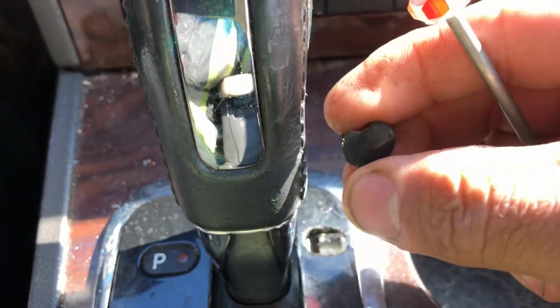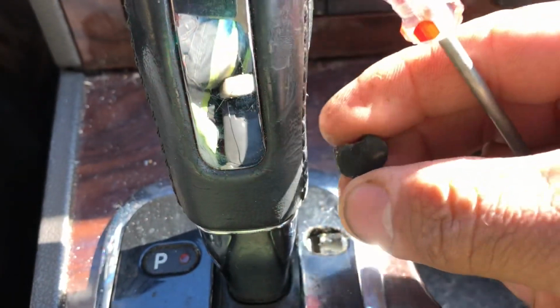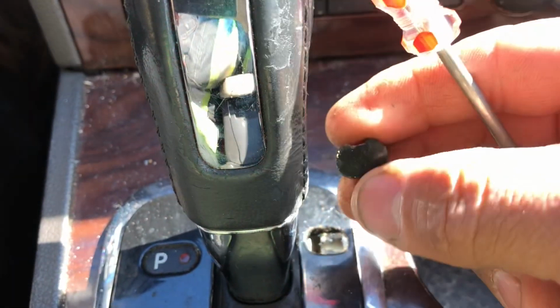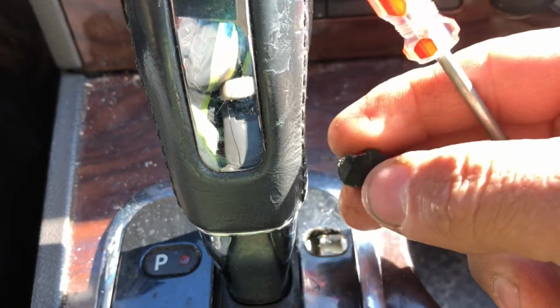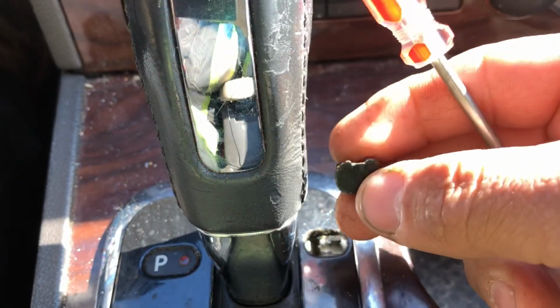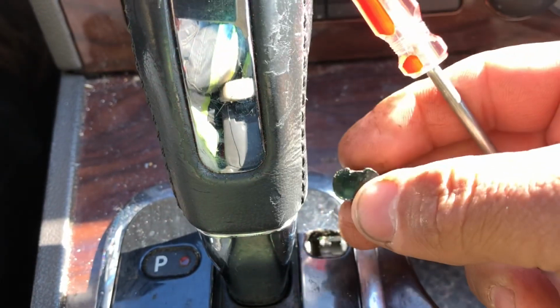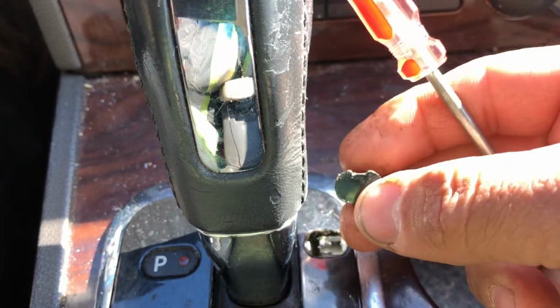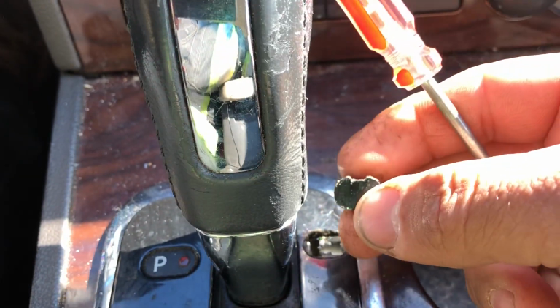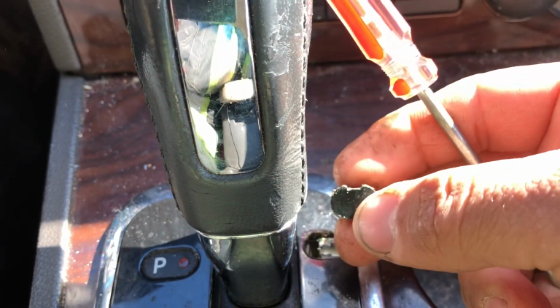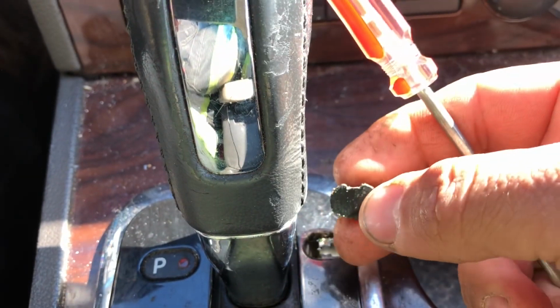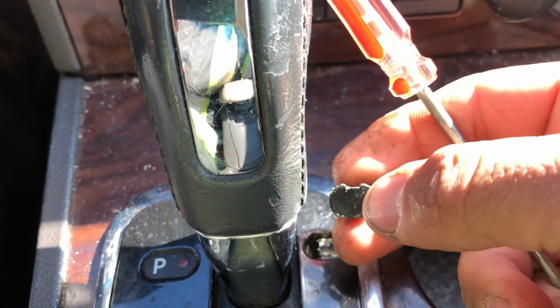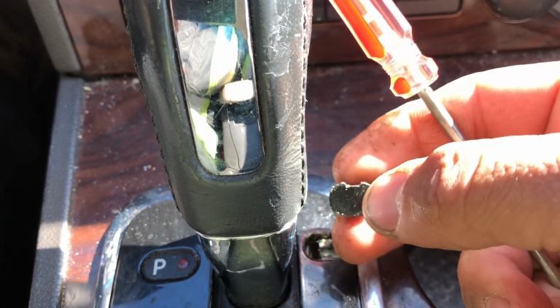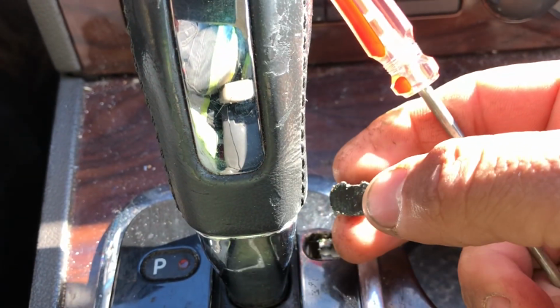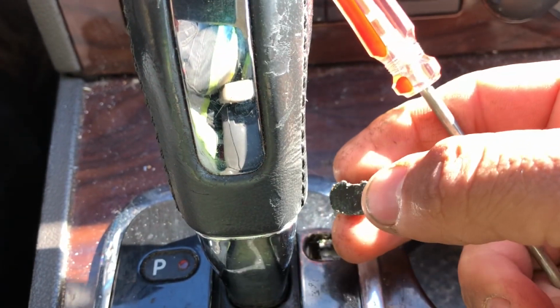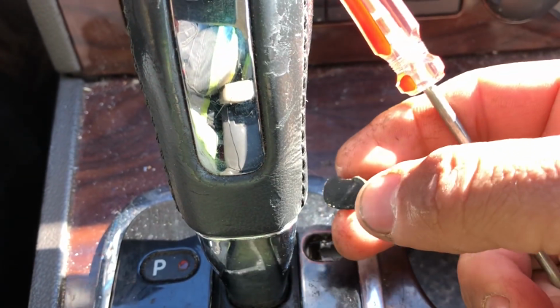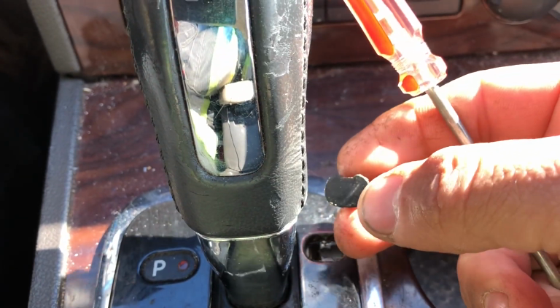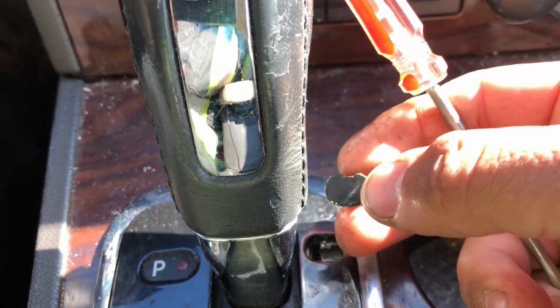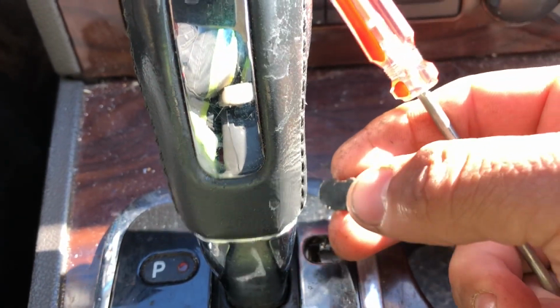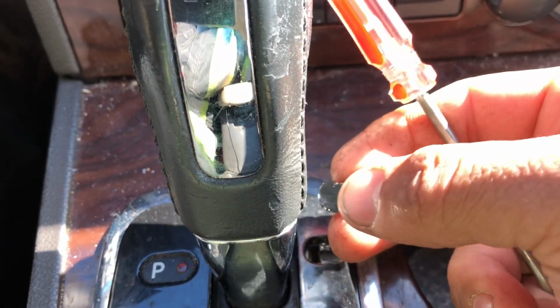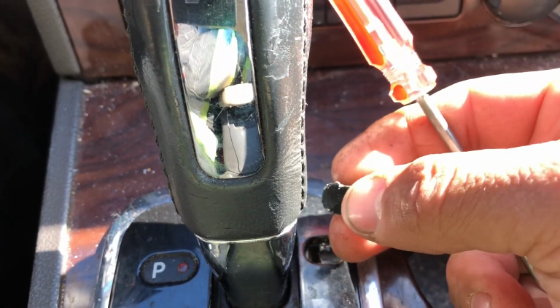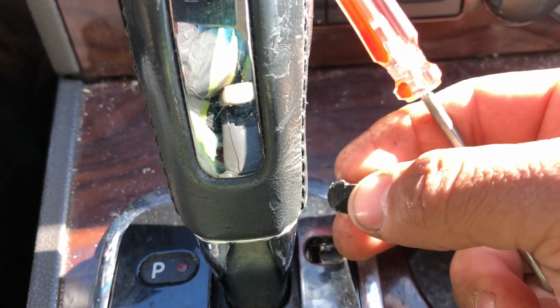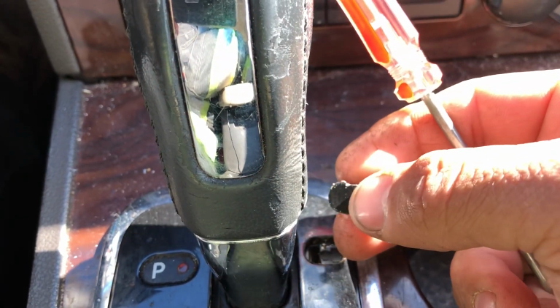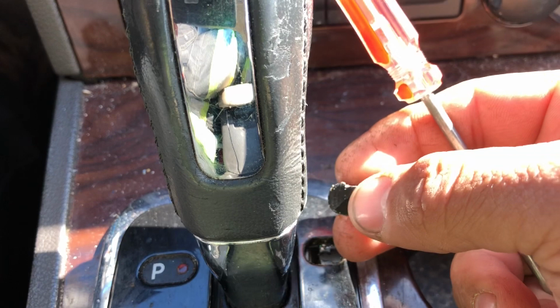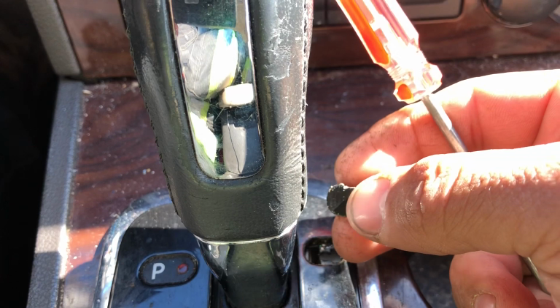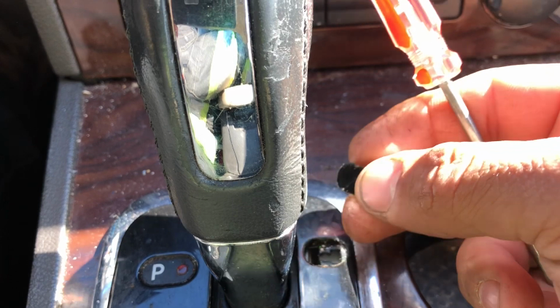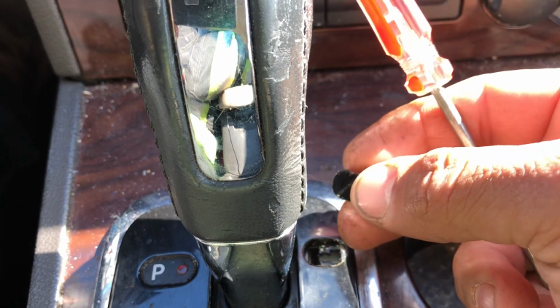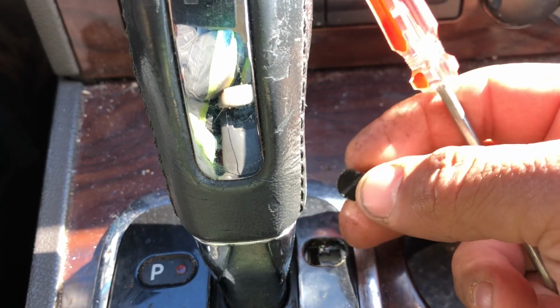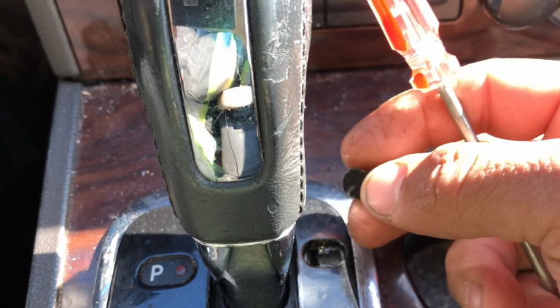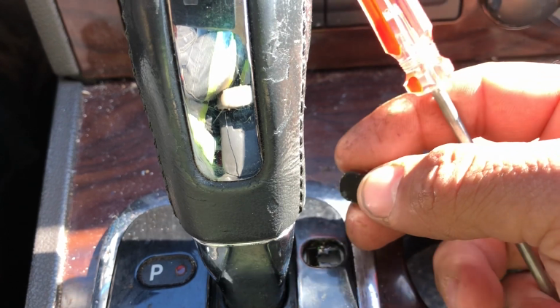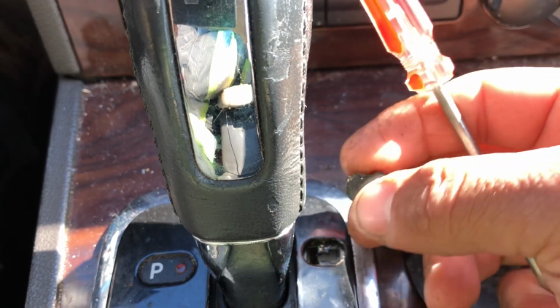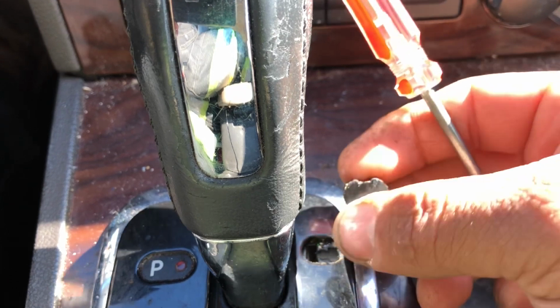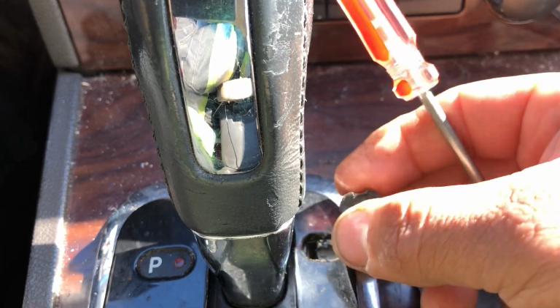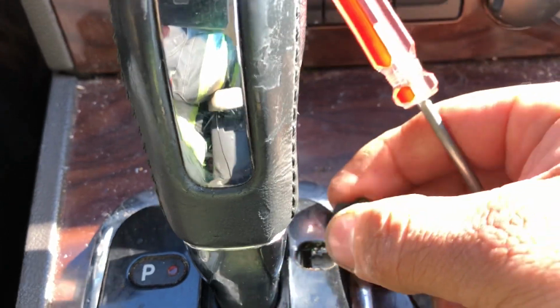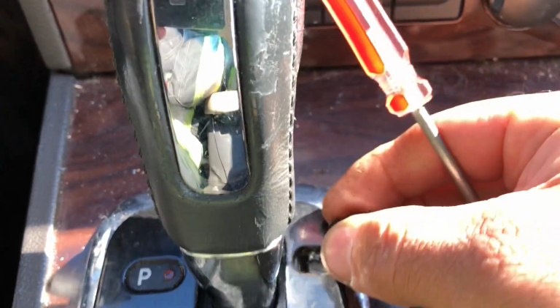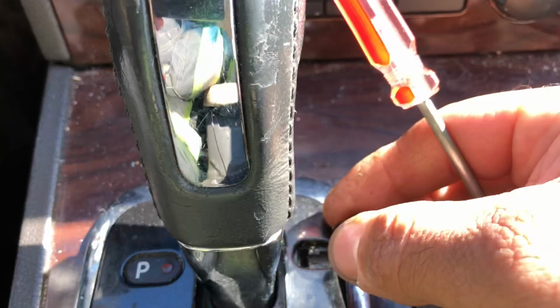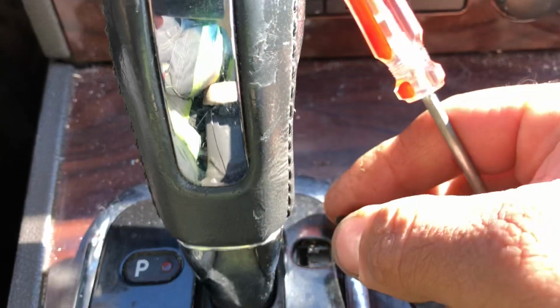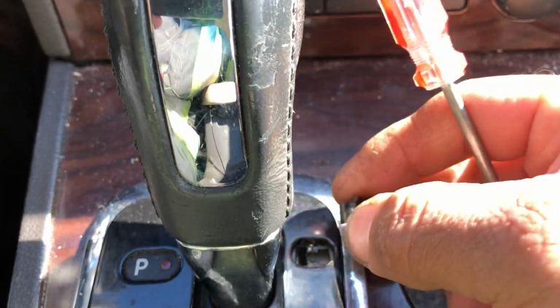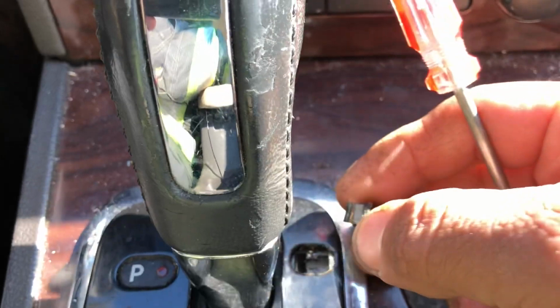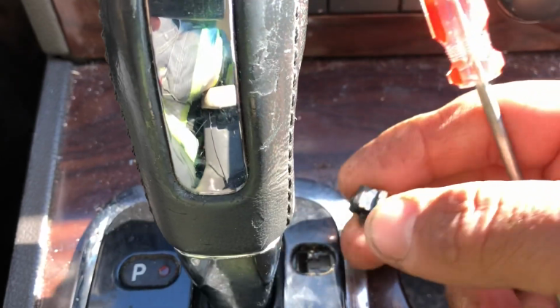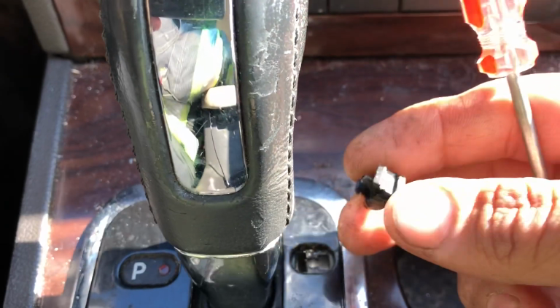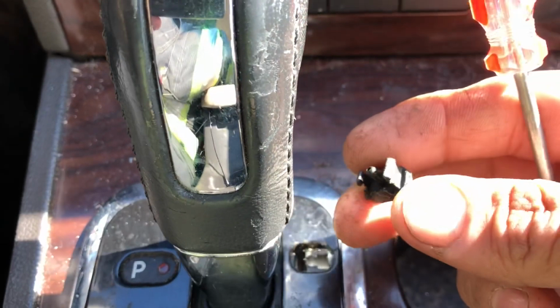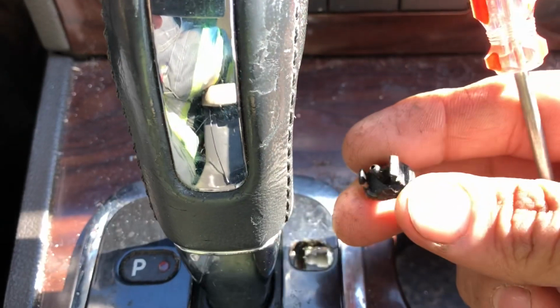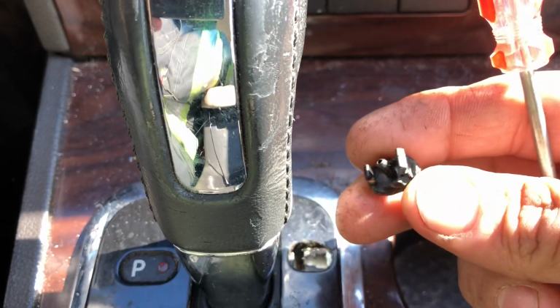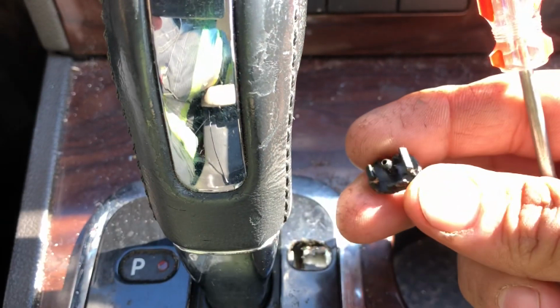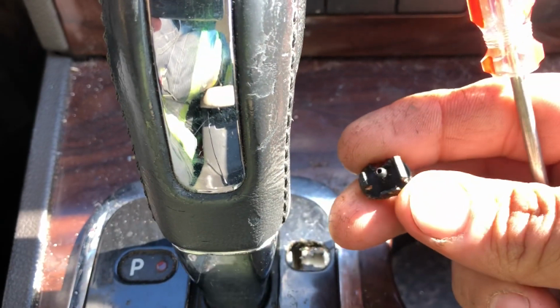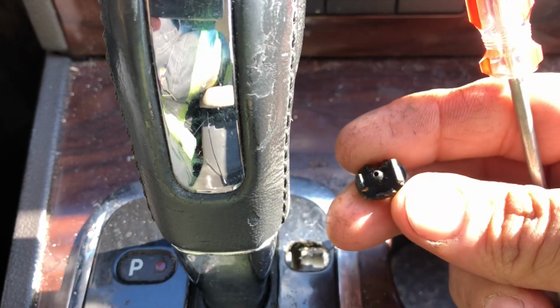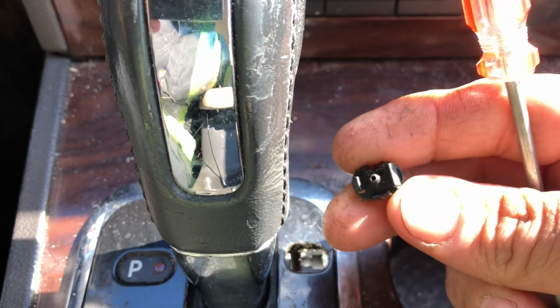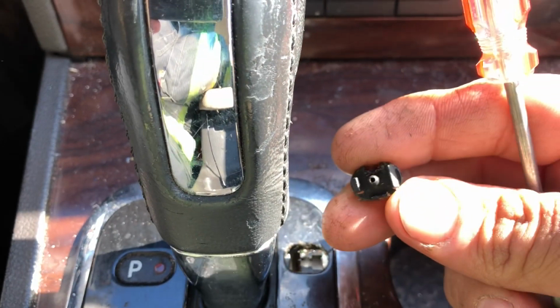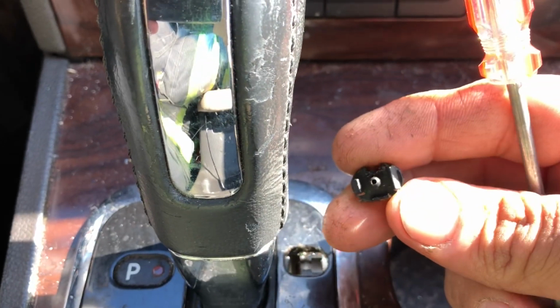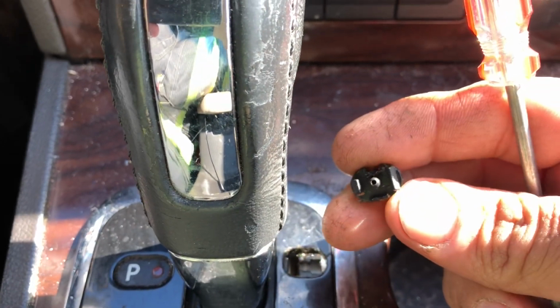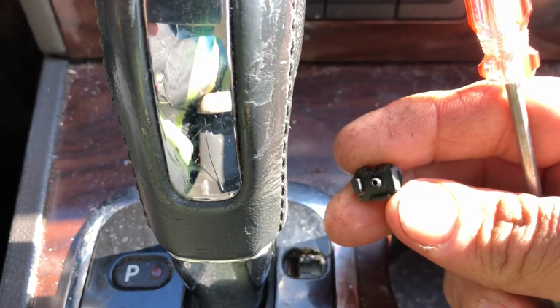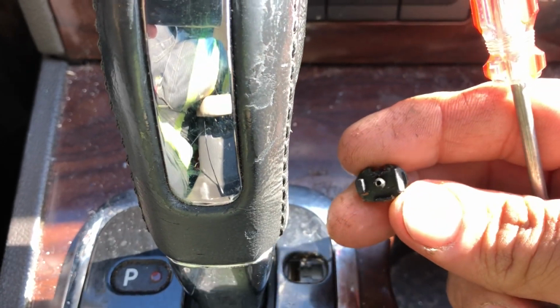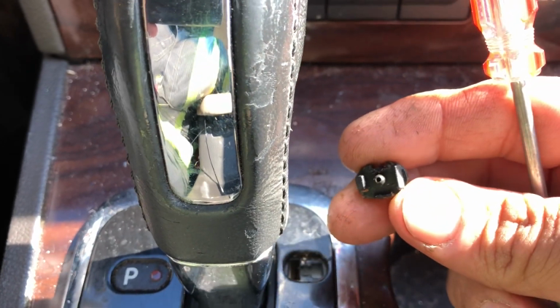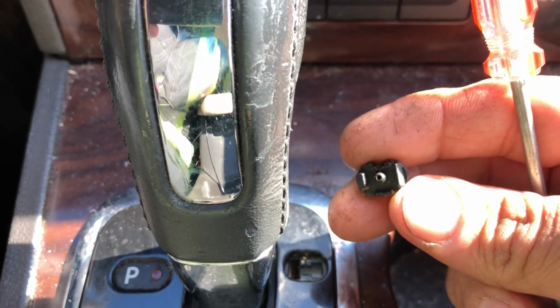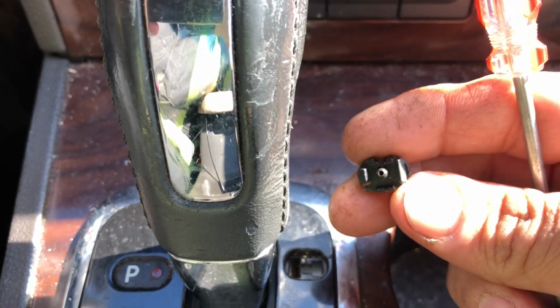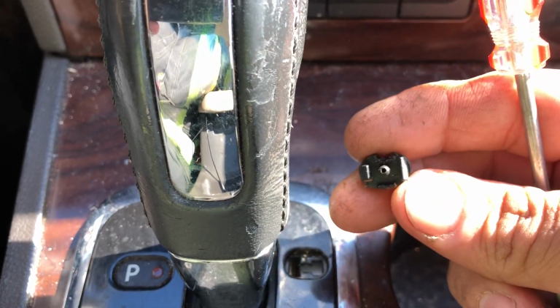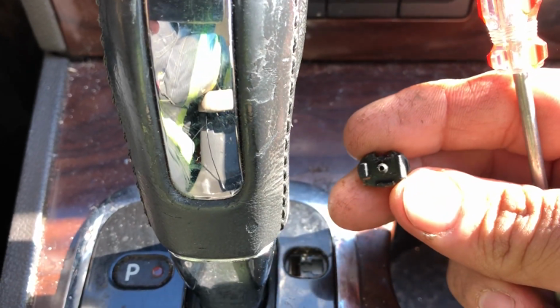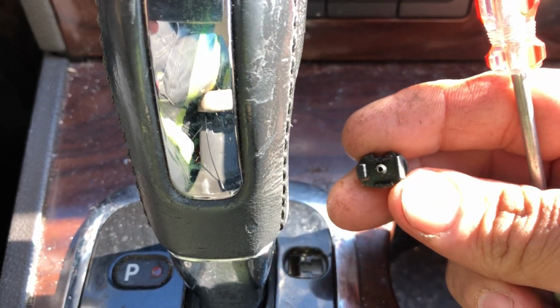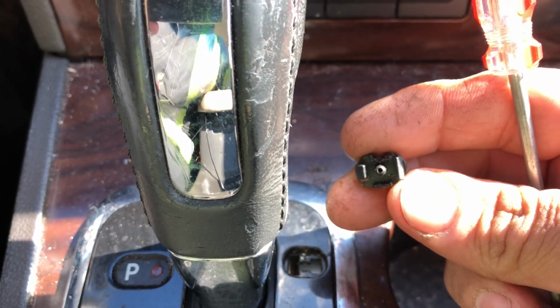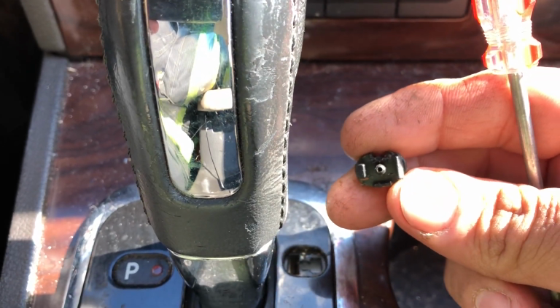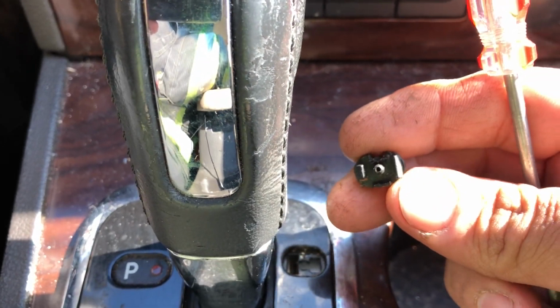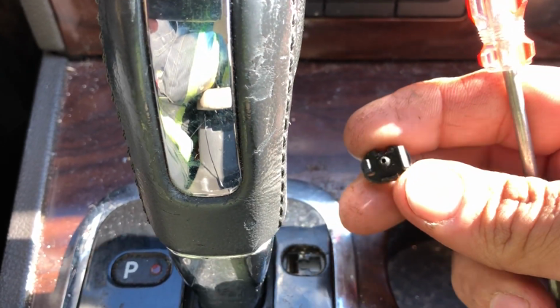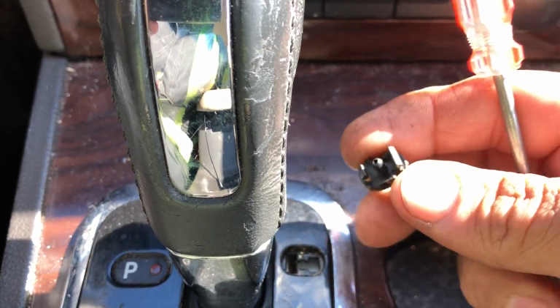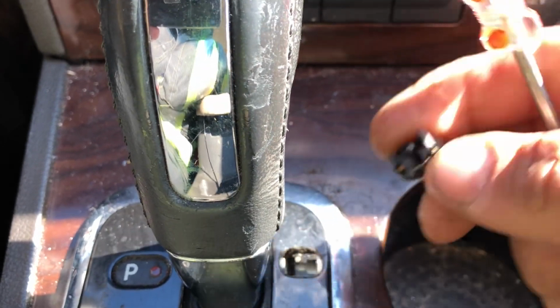Just remember that when you take it out, that little notch has to face forward. If you try to put it back and you don't do it right, it won't go in, because one side is bigger than the other.